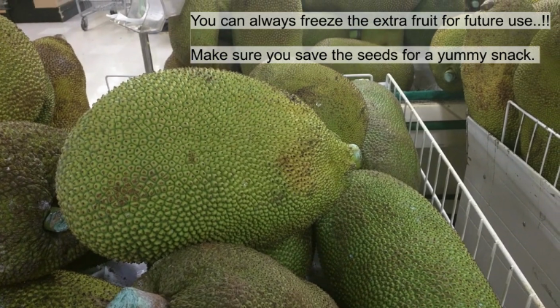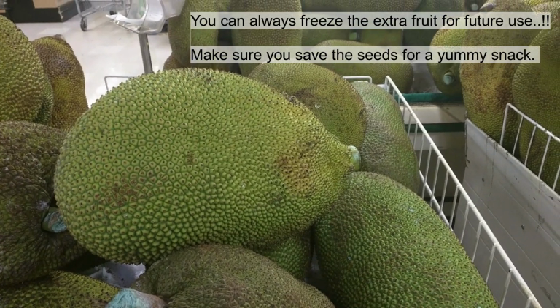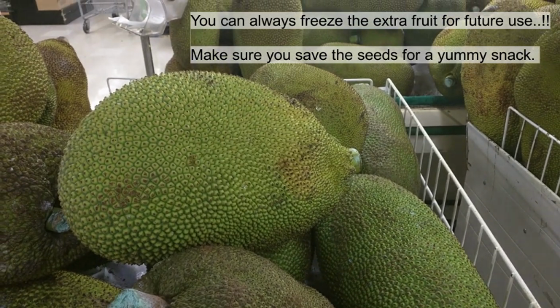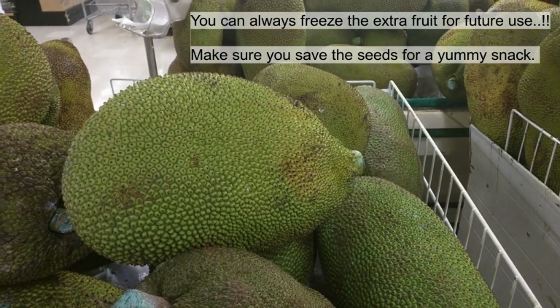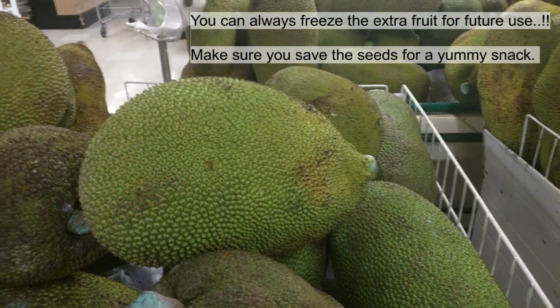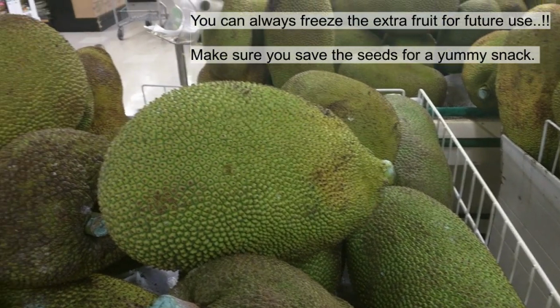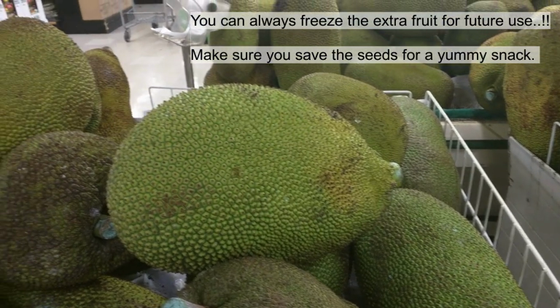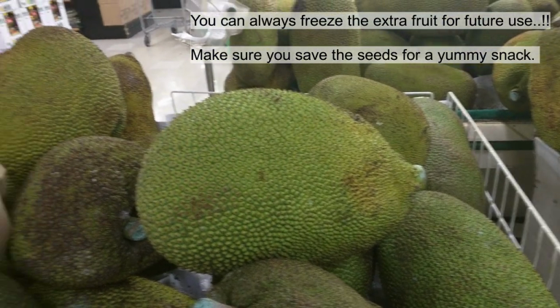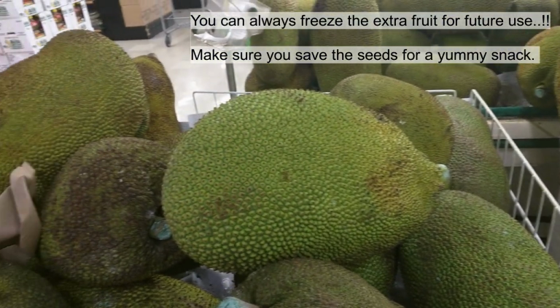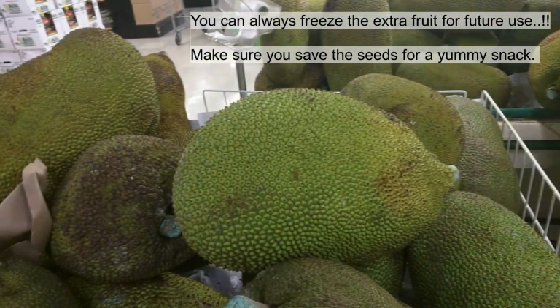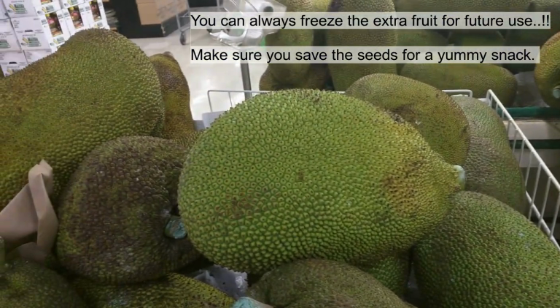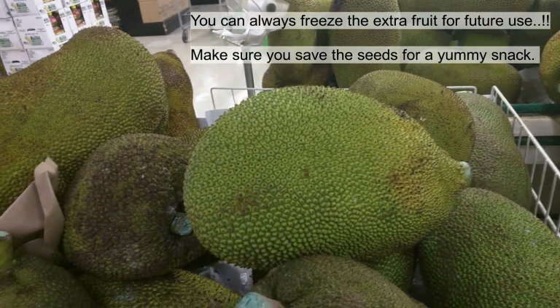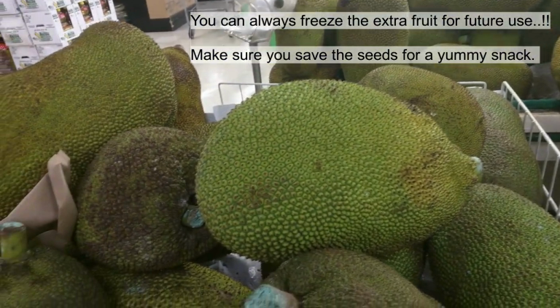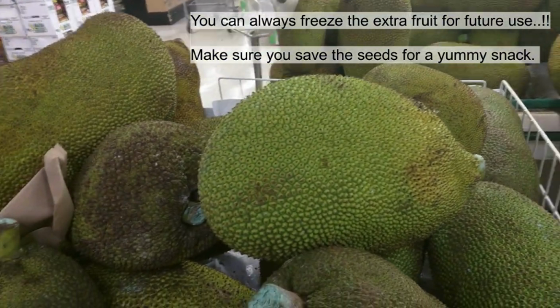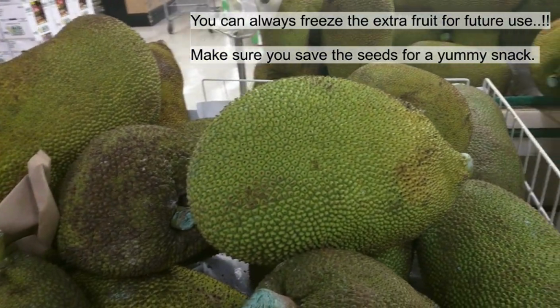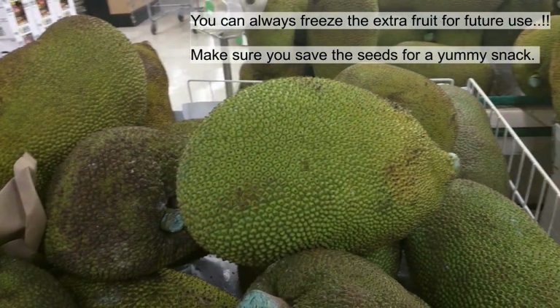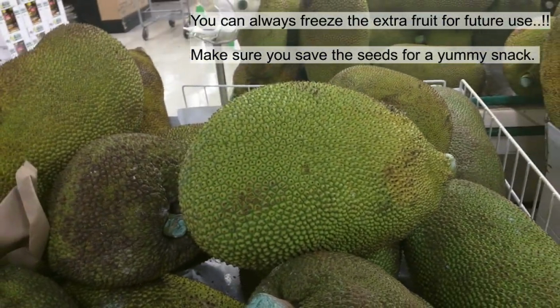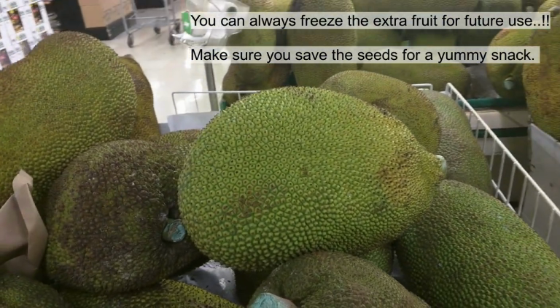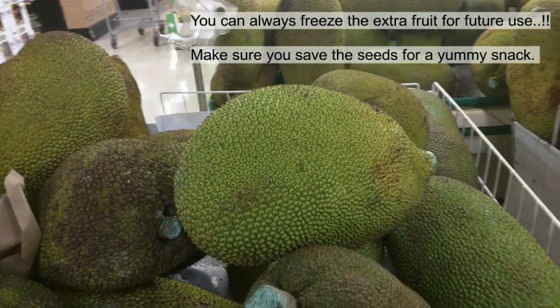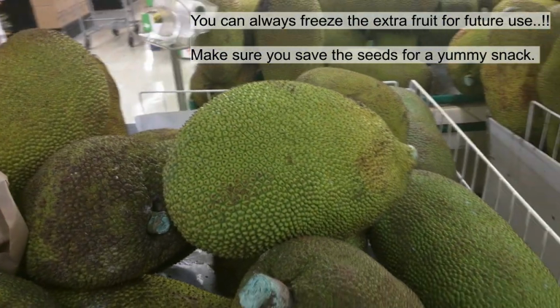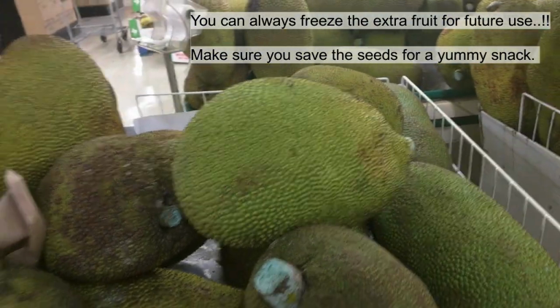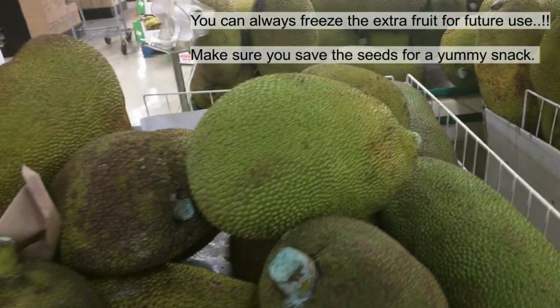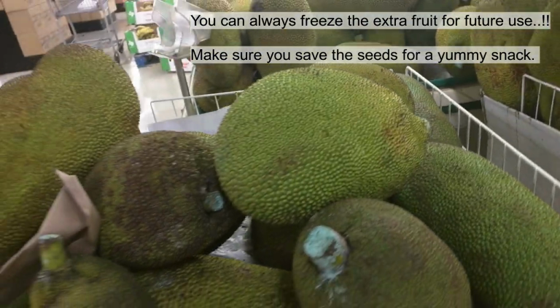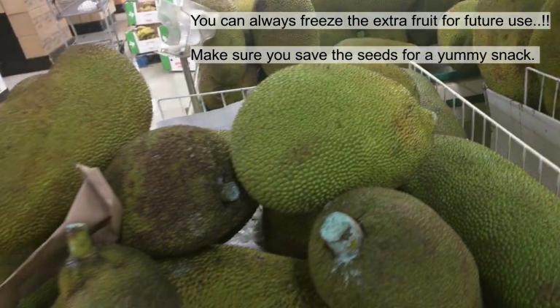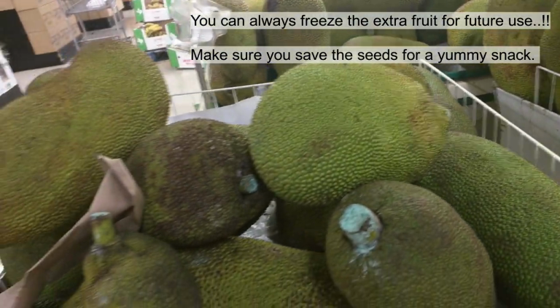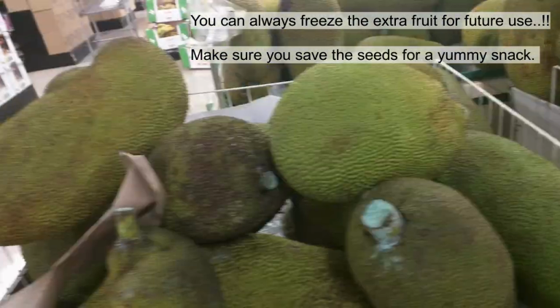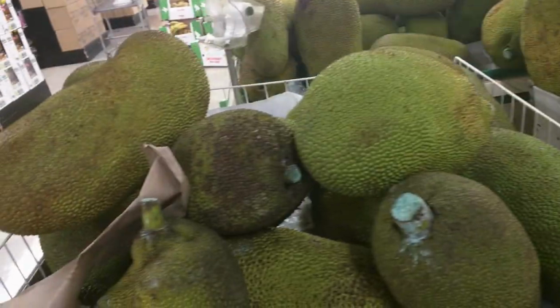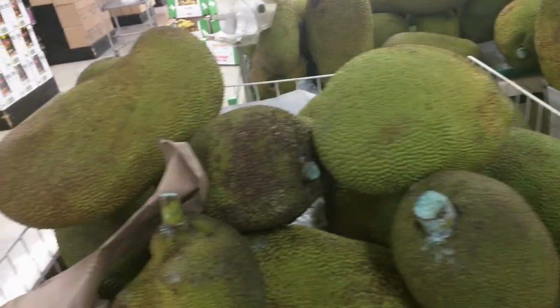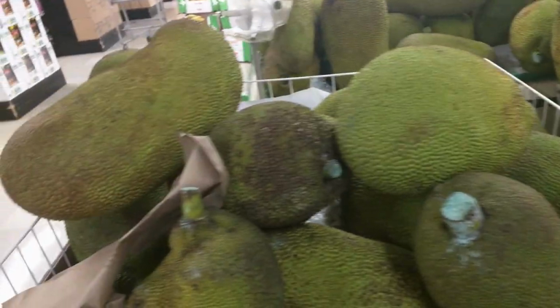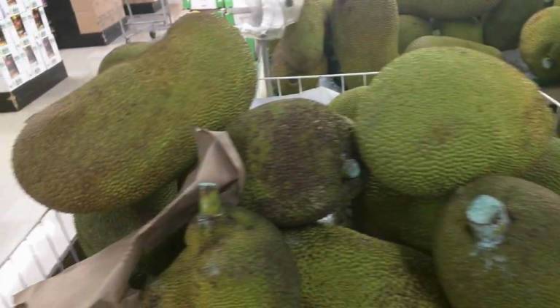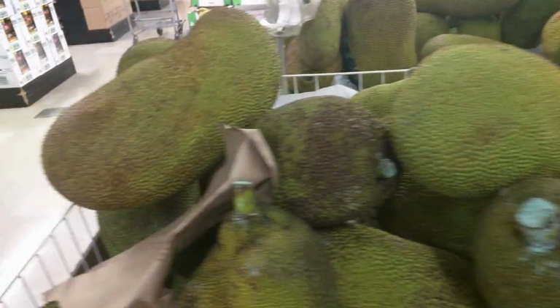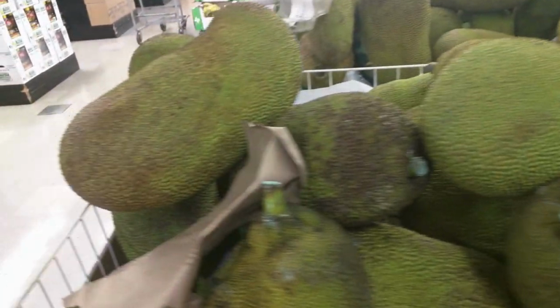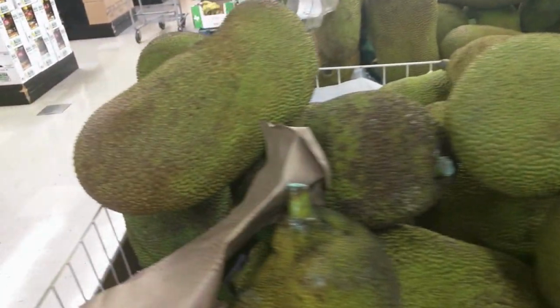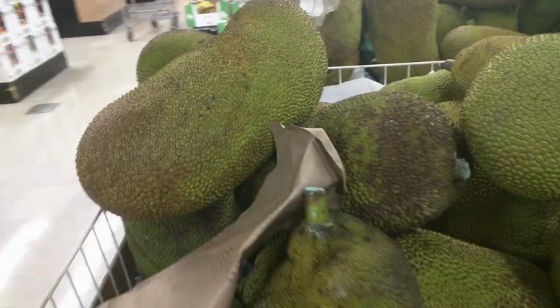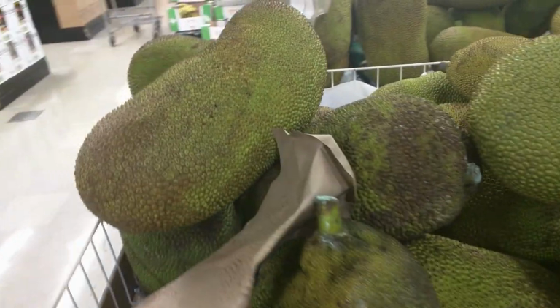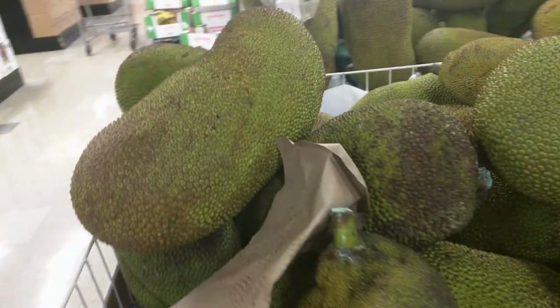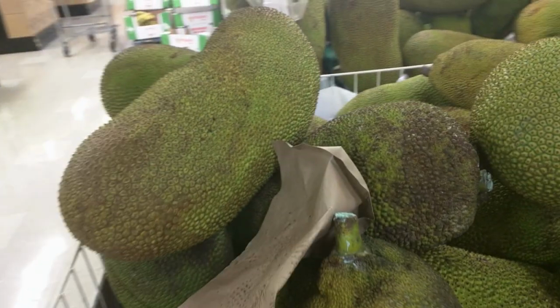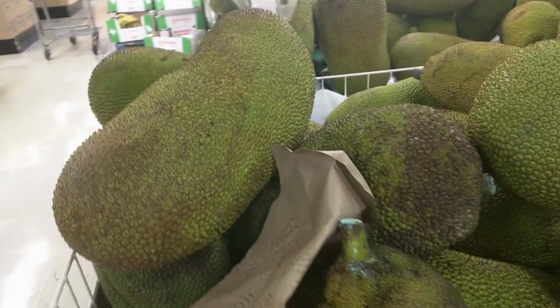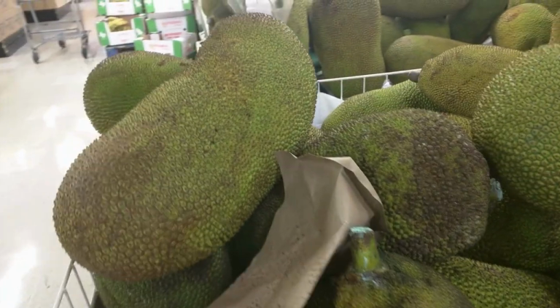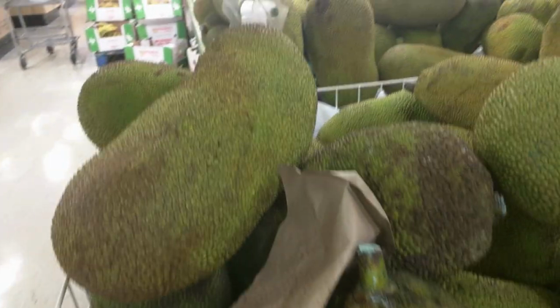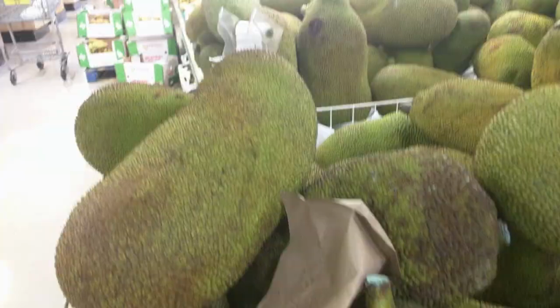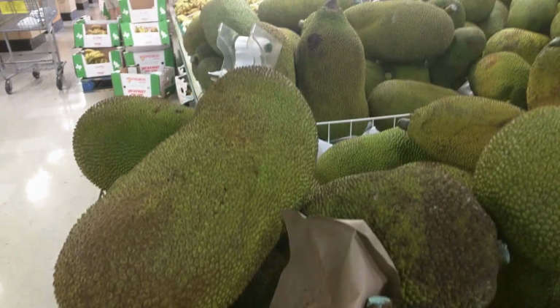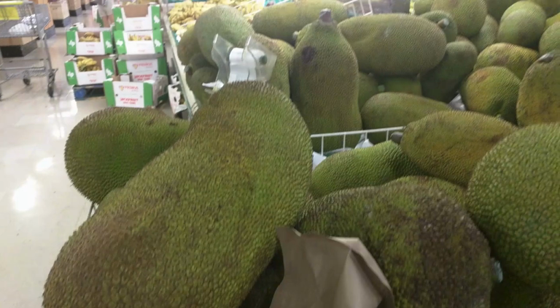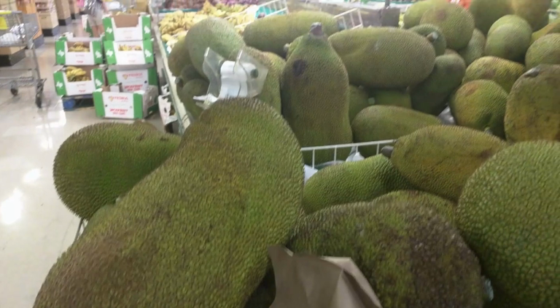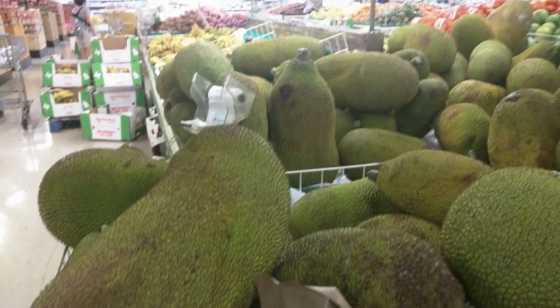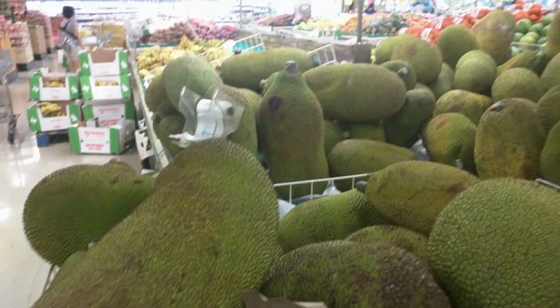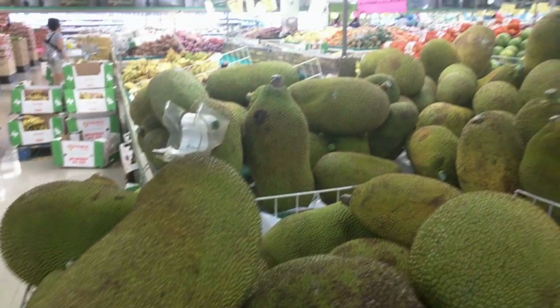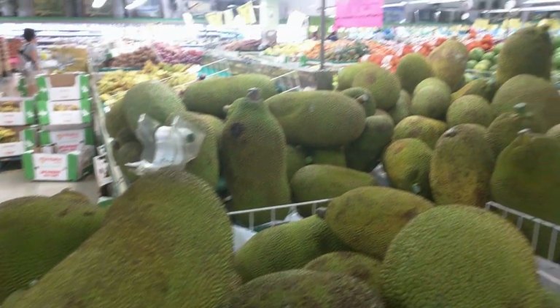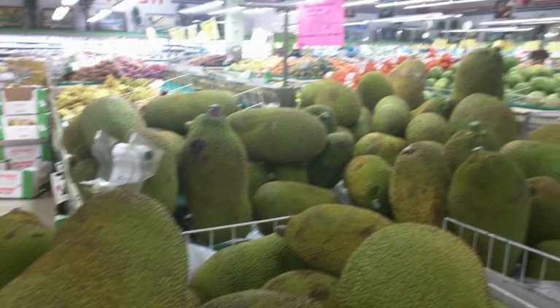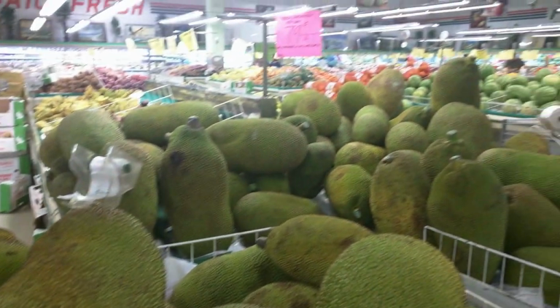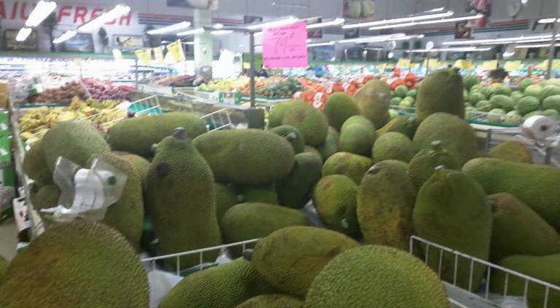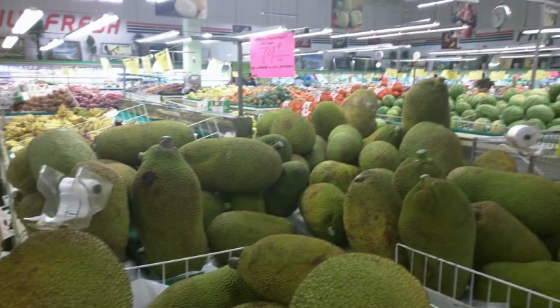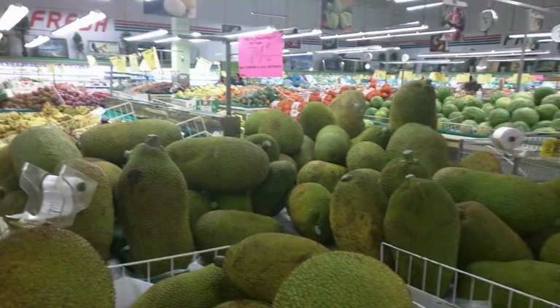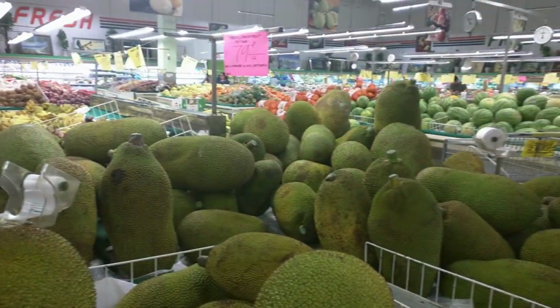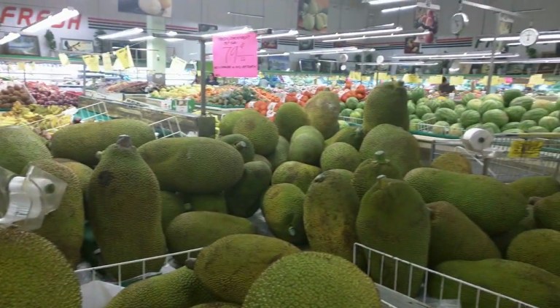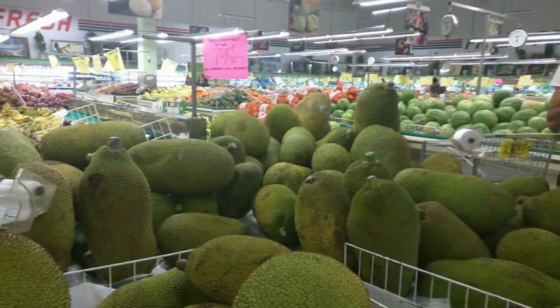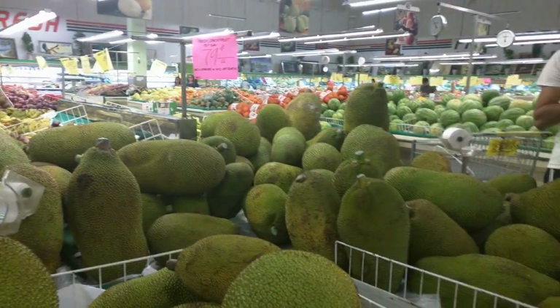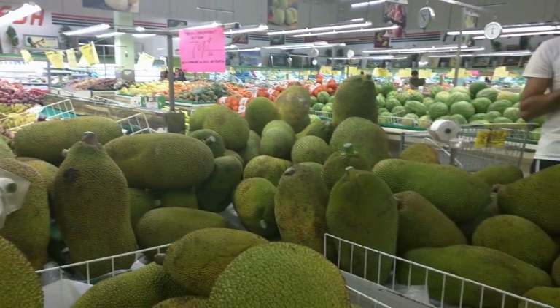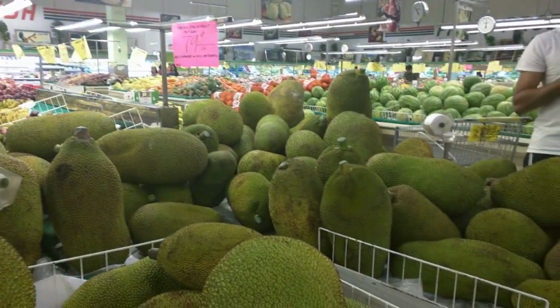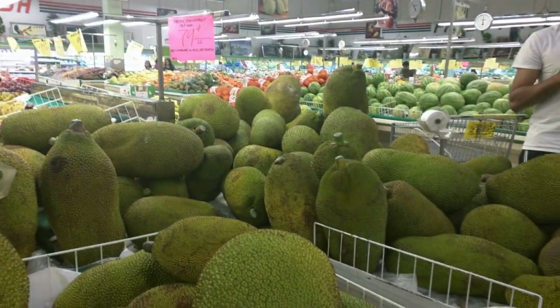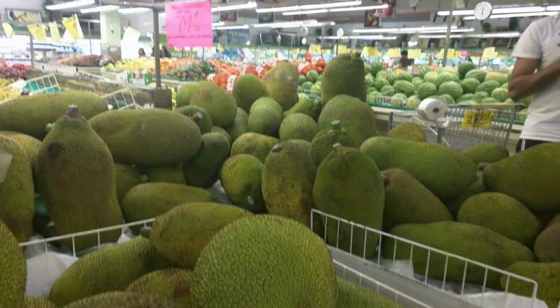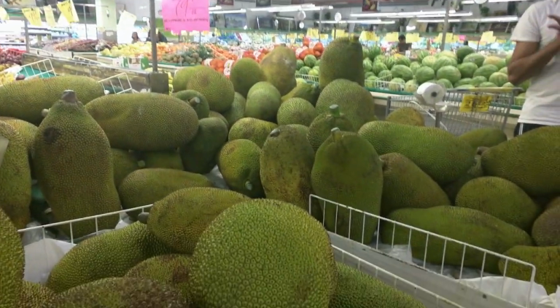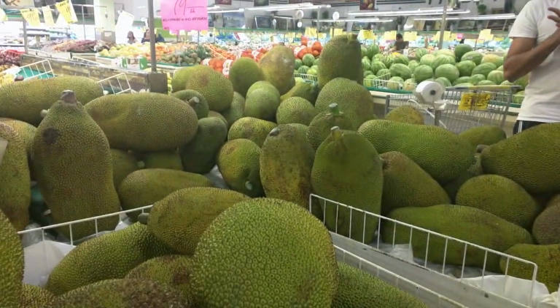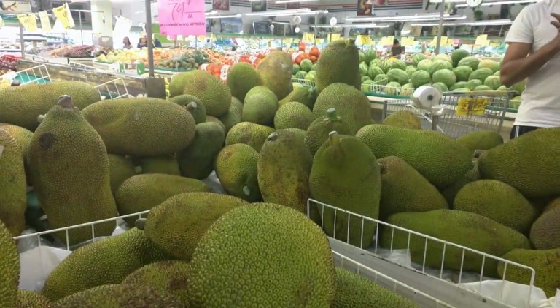Once you open the fruit, you need to consume it in one or two days, otherwise the fruit will go sour.